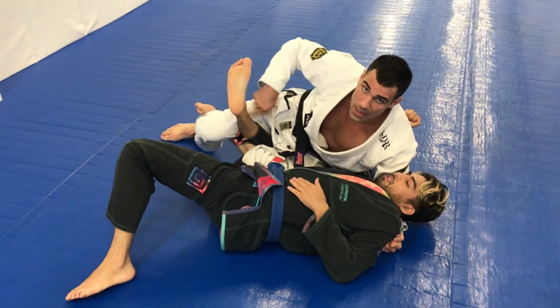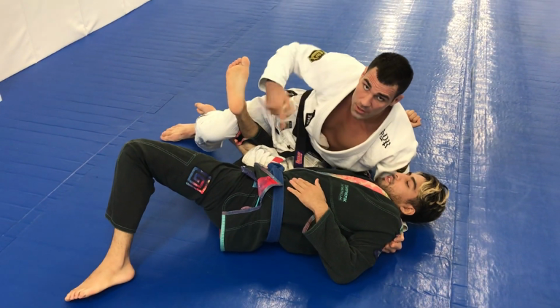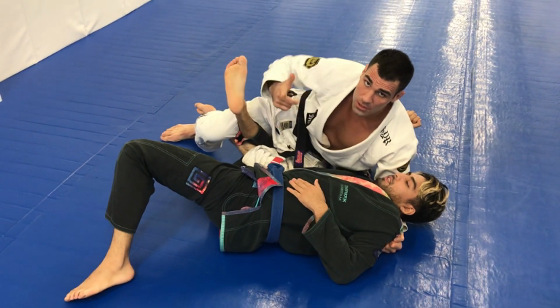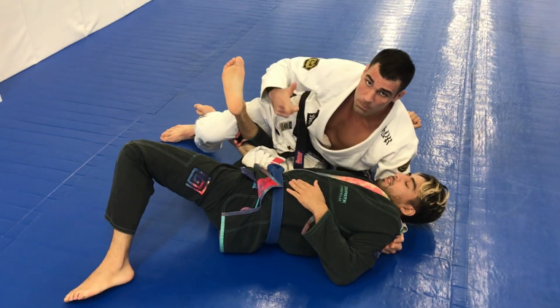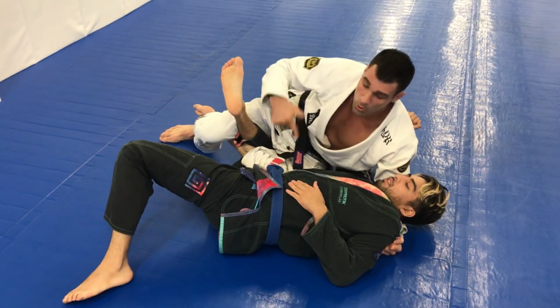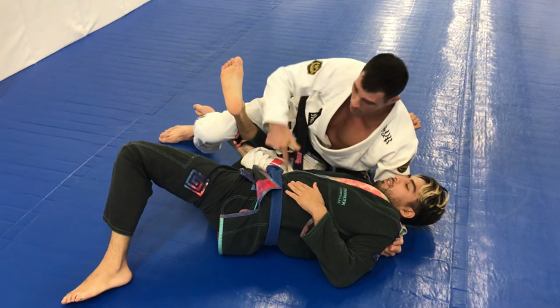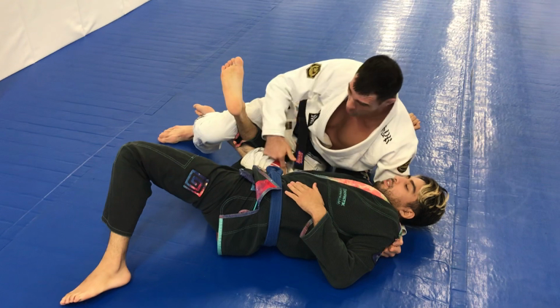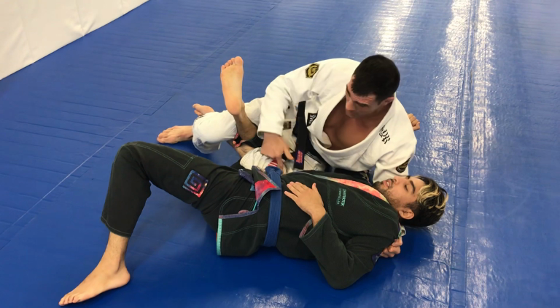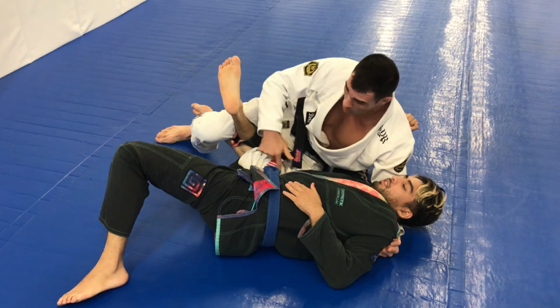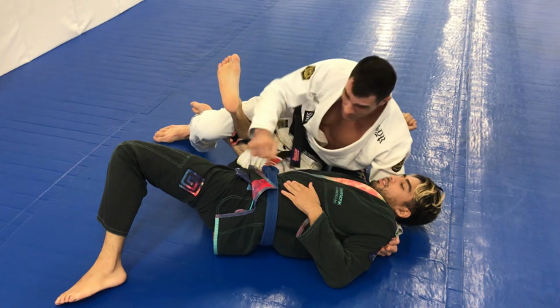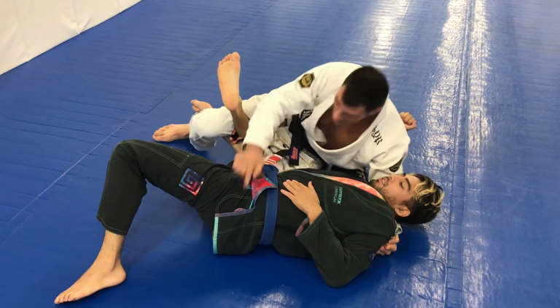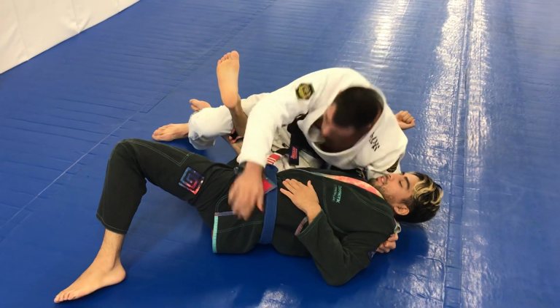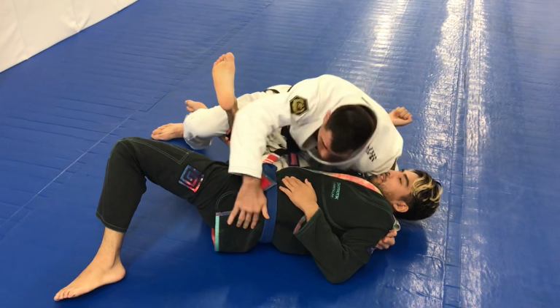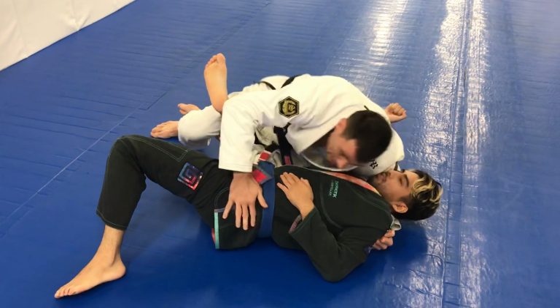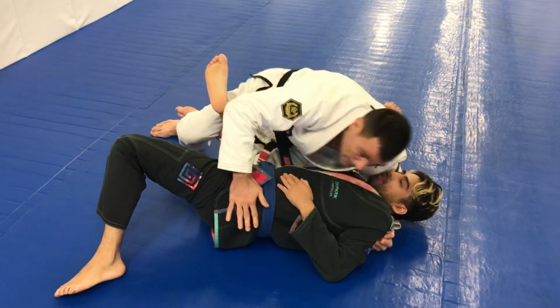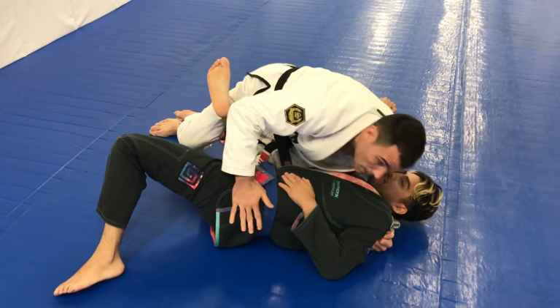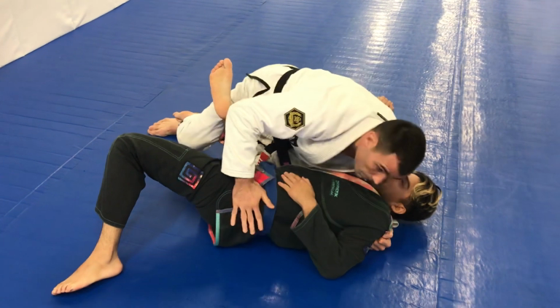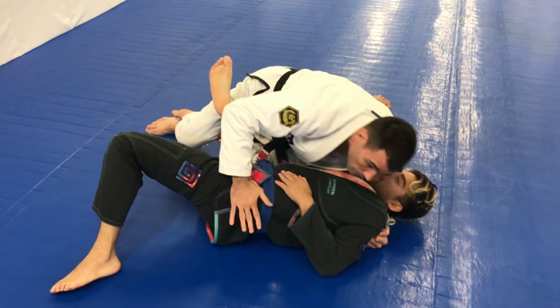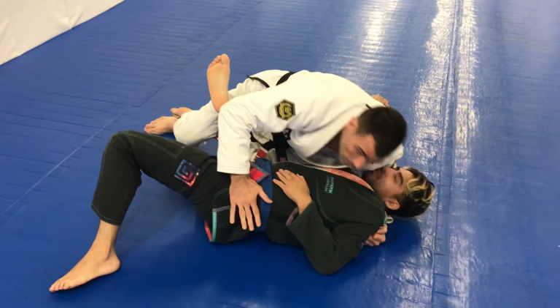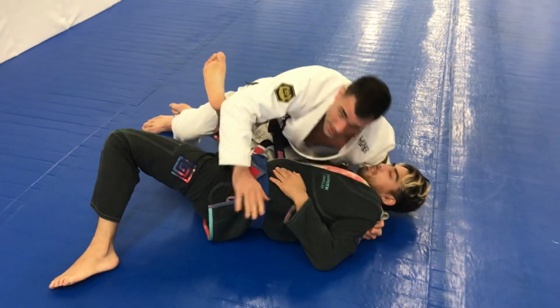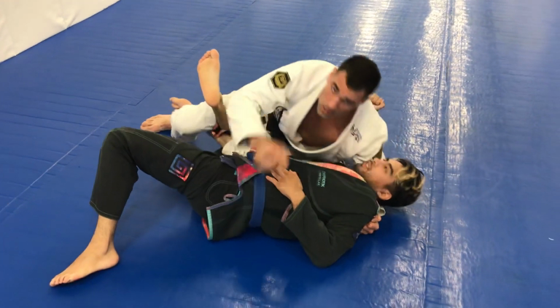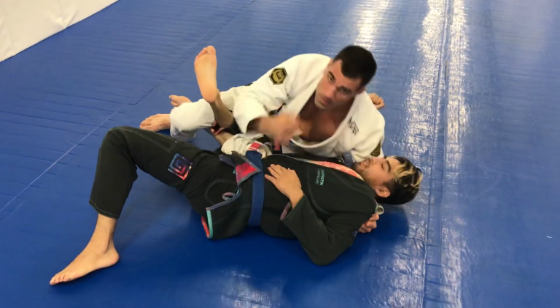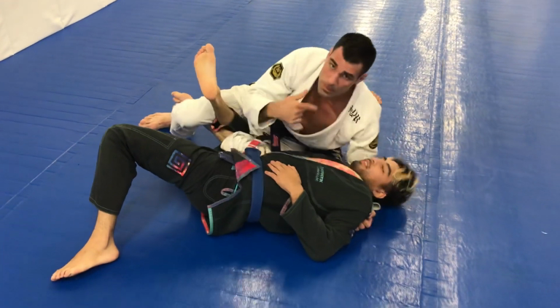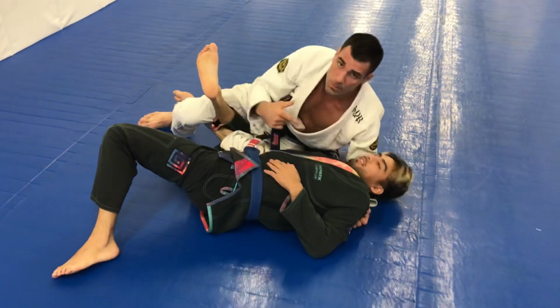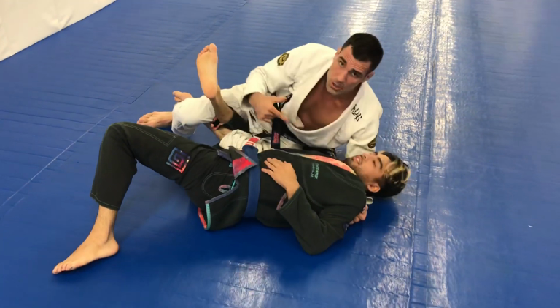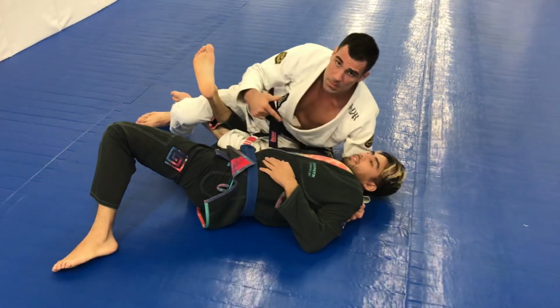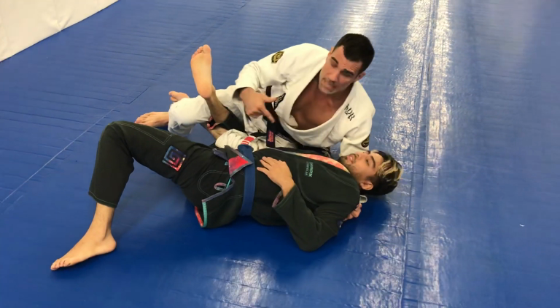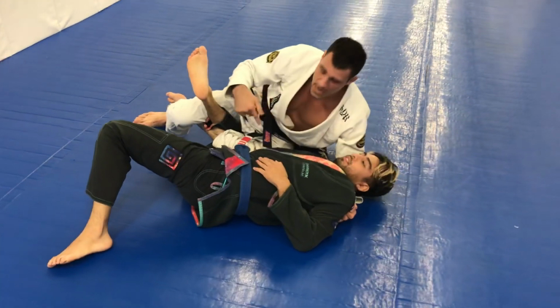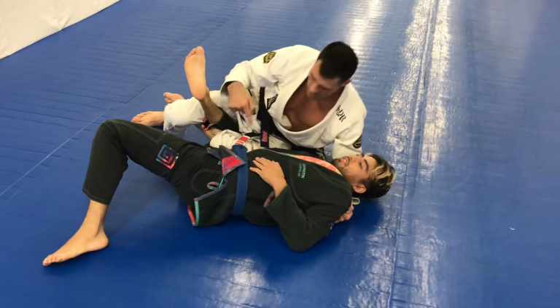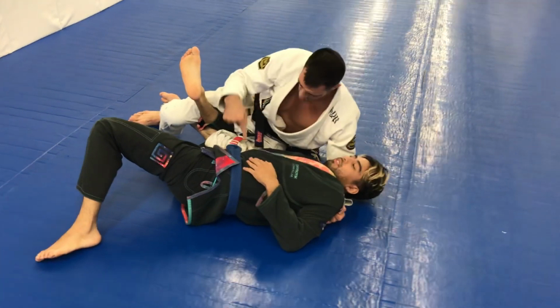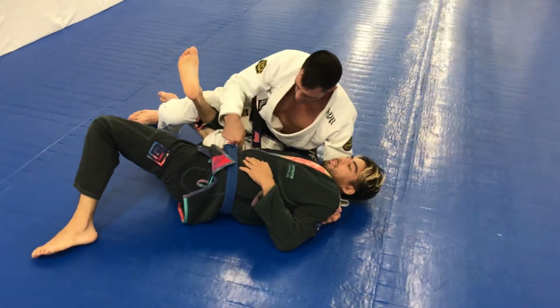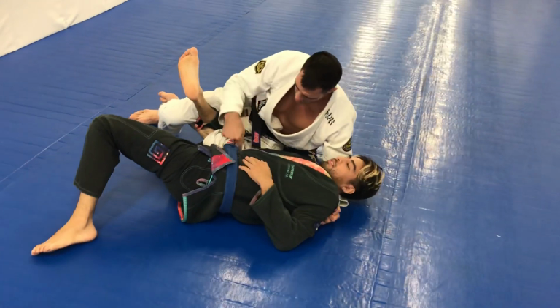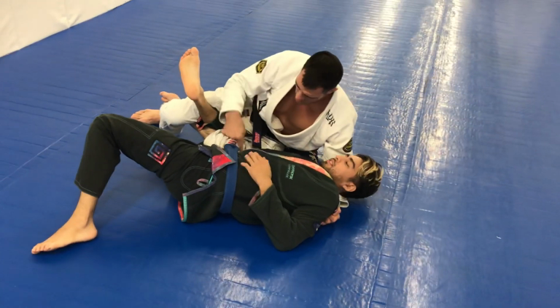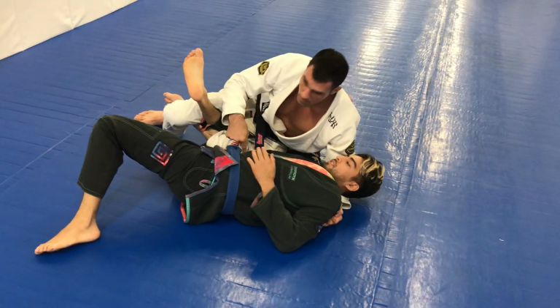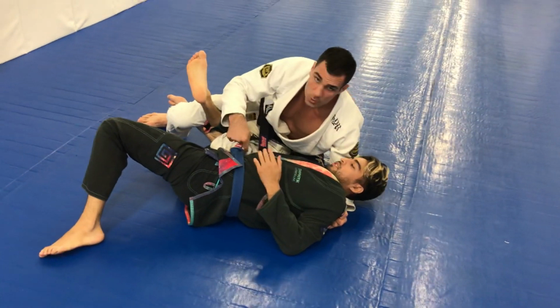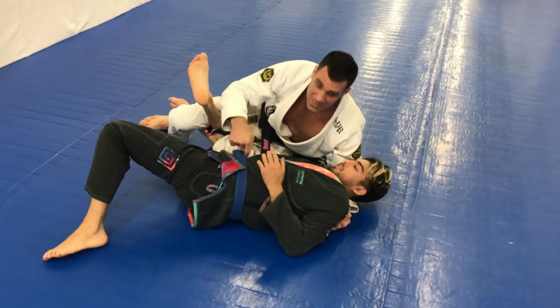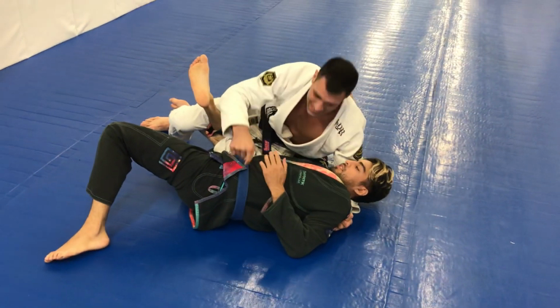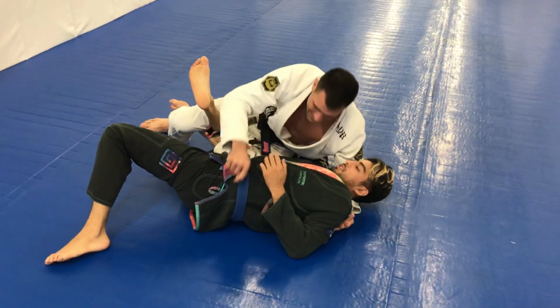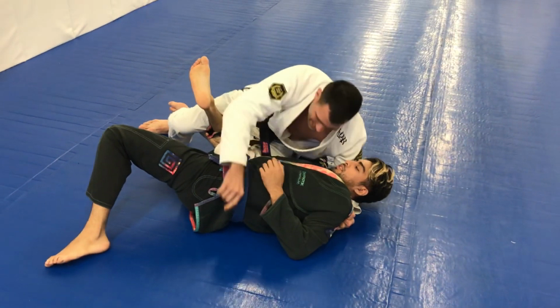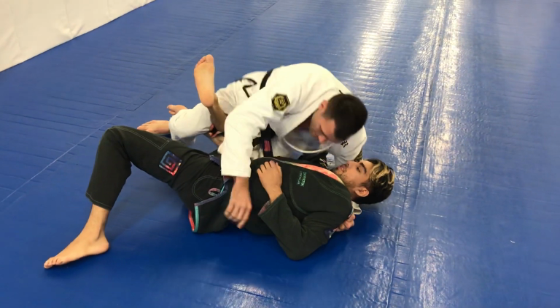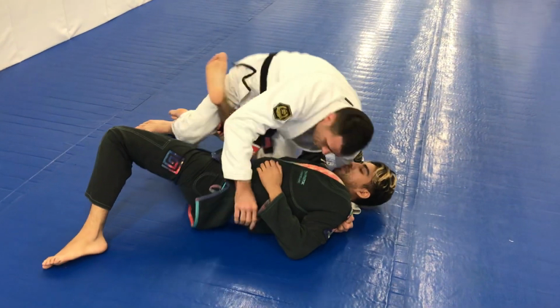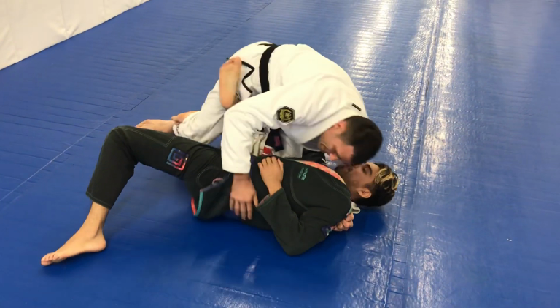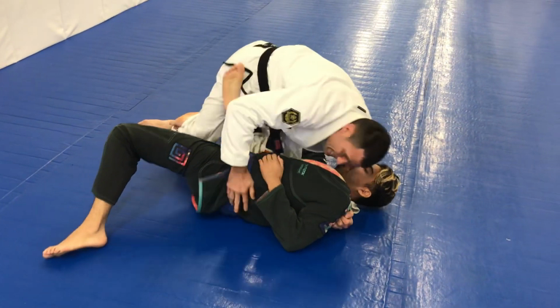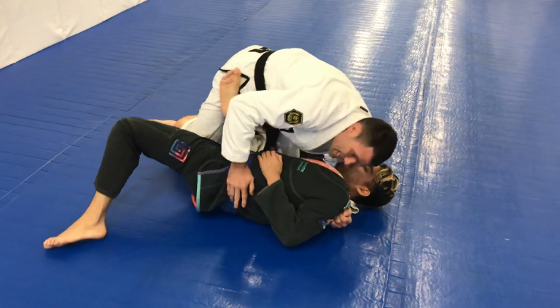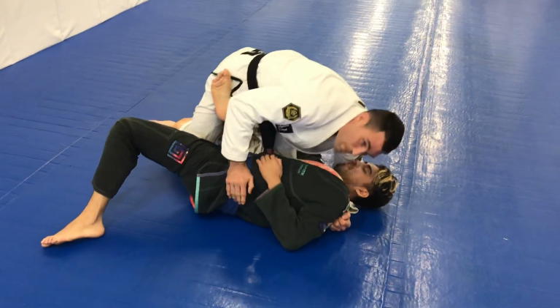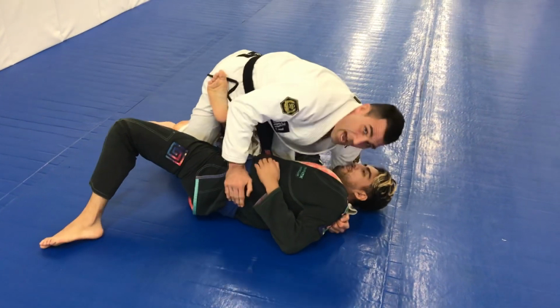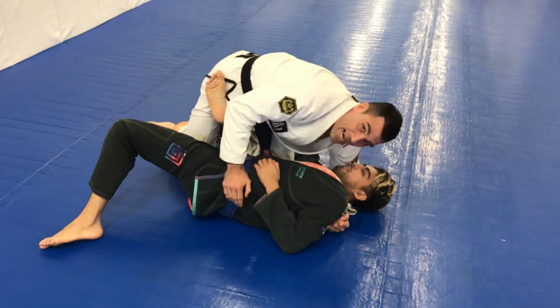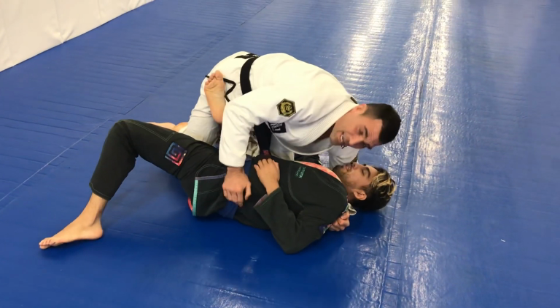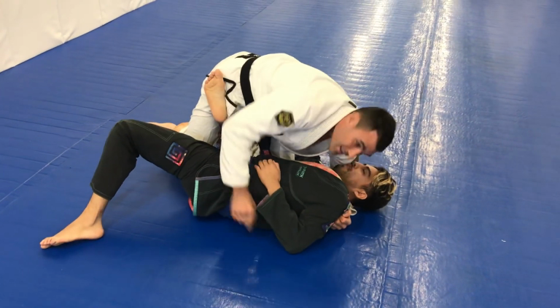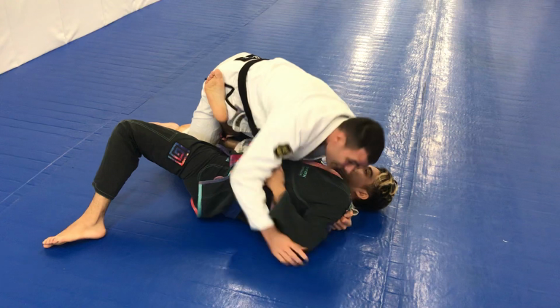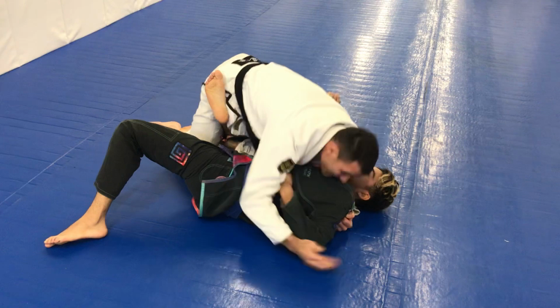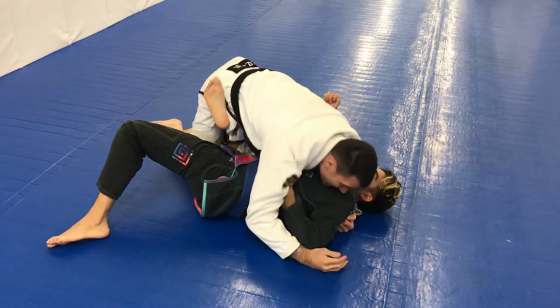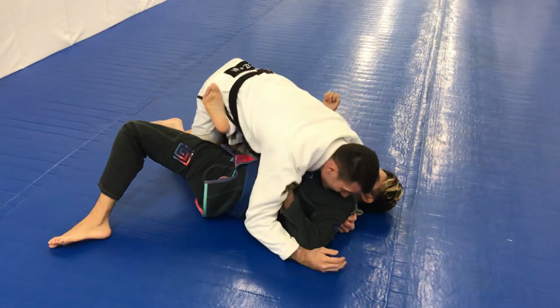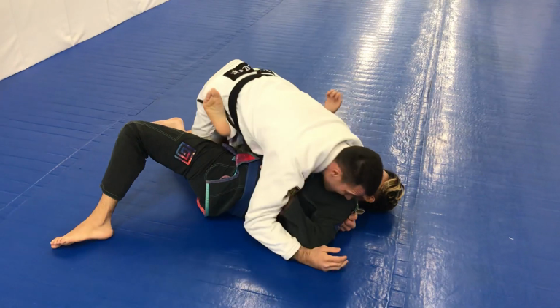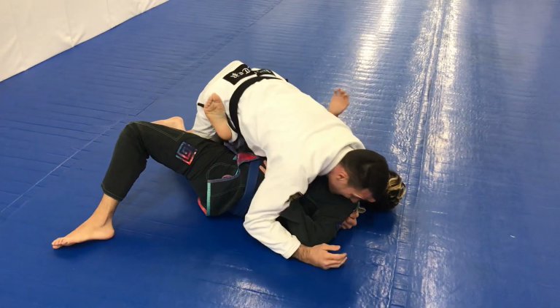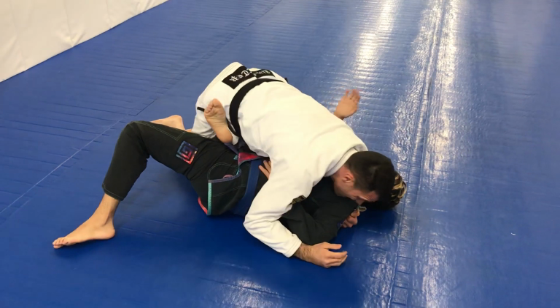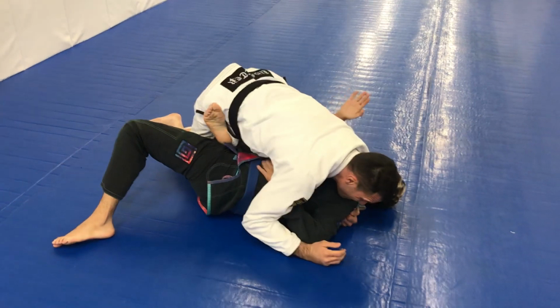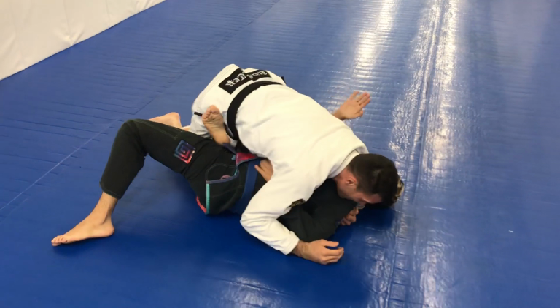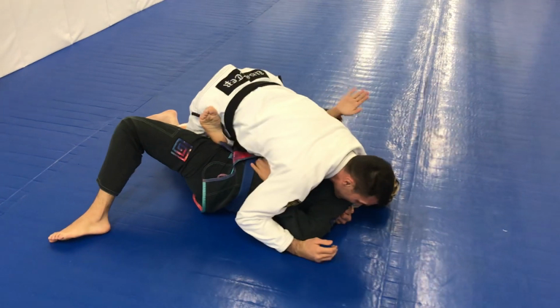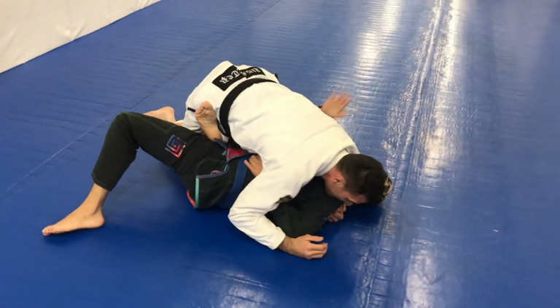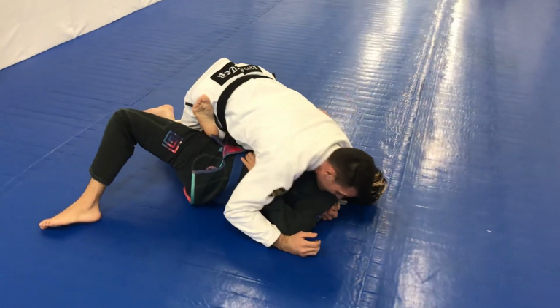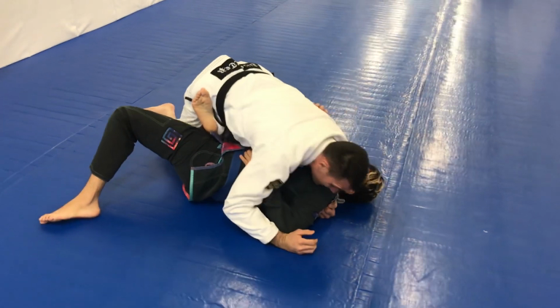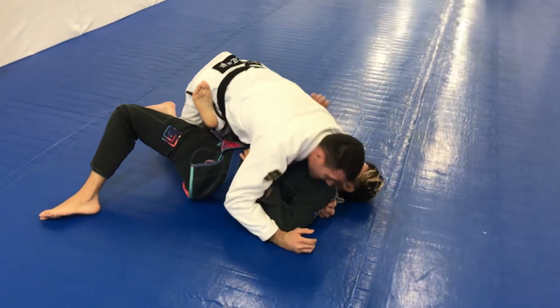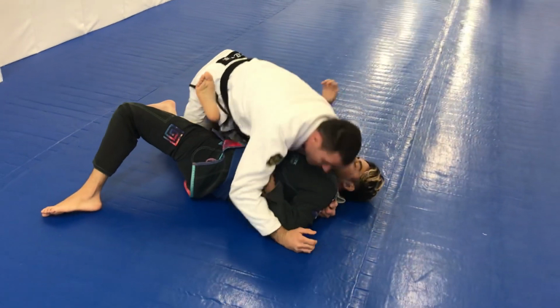Now this is the important part — I don't want to just rock up, he's going to be able to push me down. I almost want to step my knee back, and now I have that leg lock here.